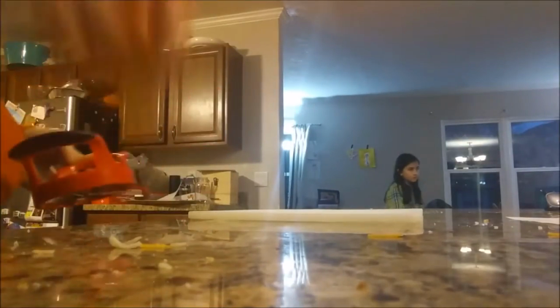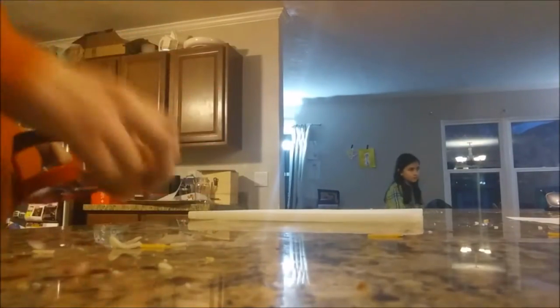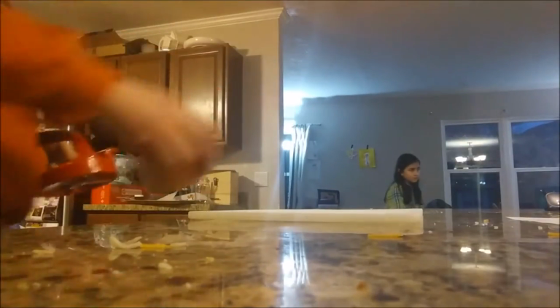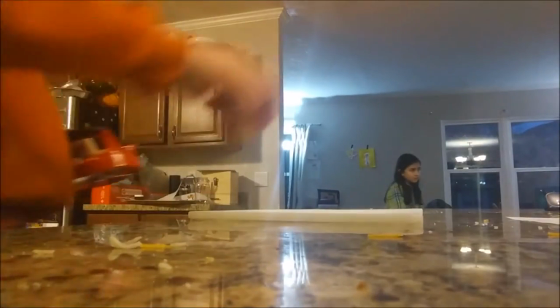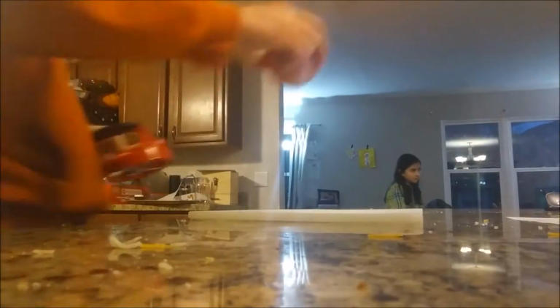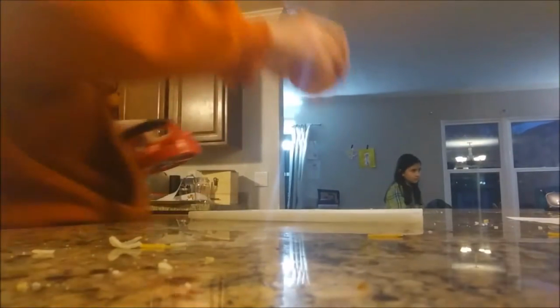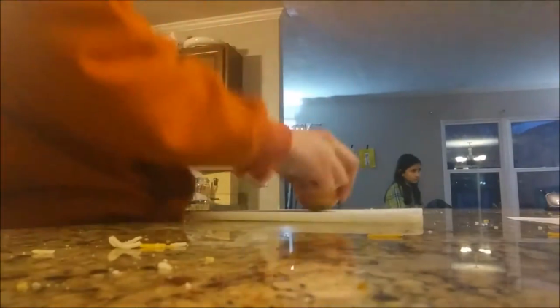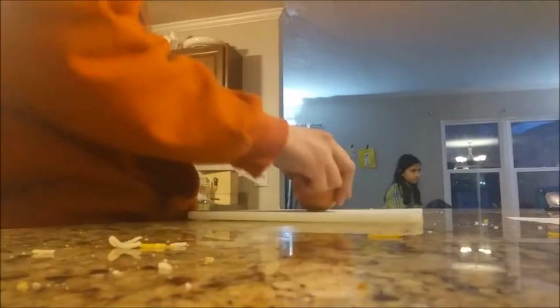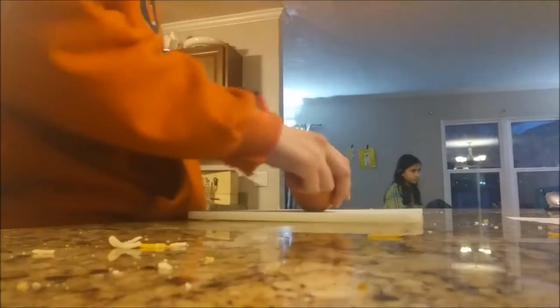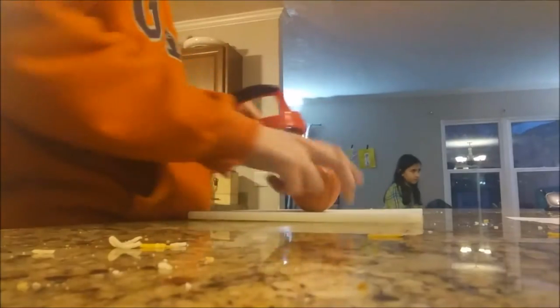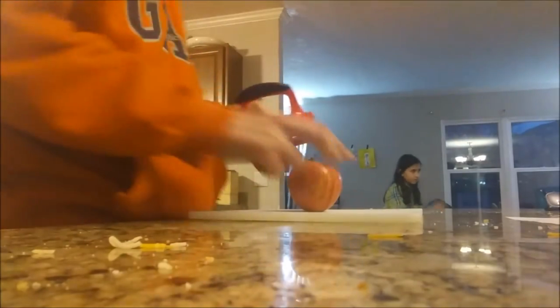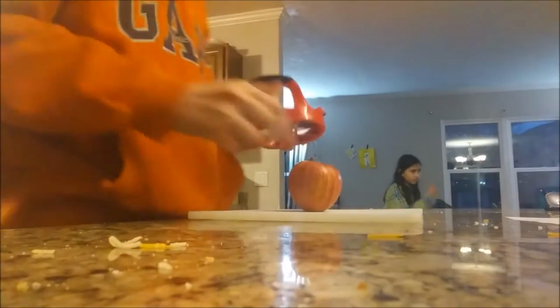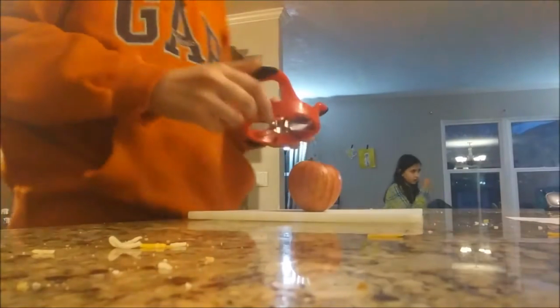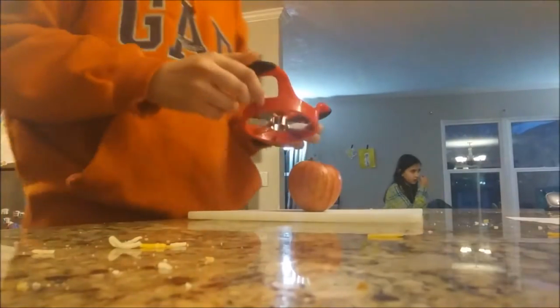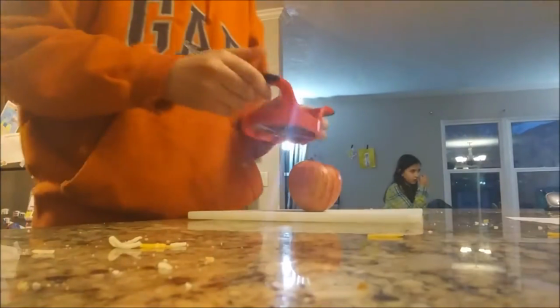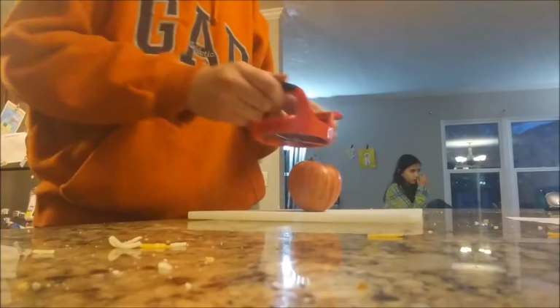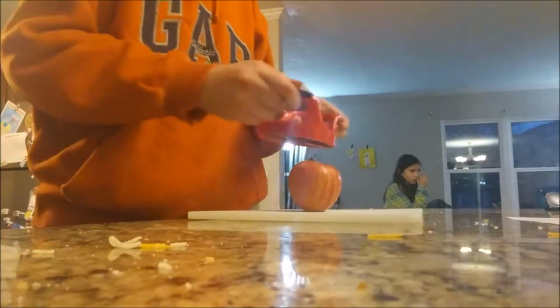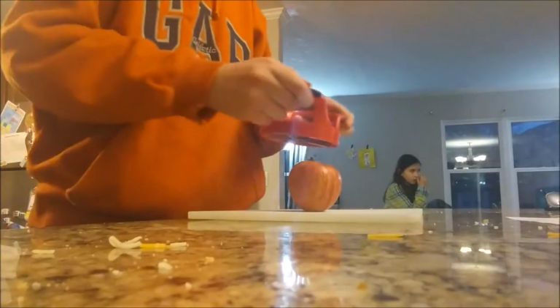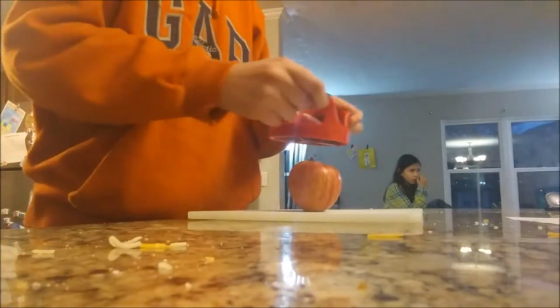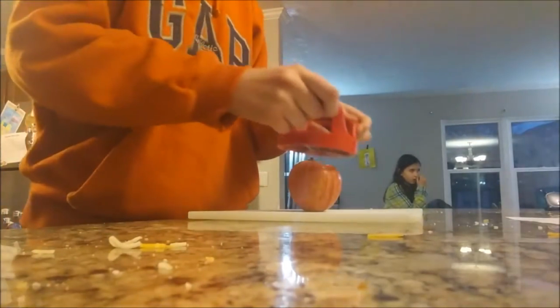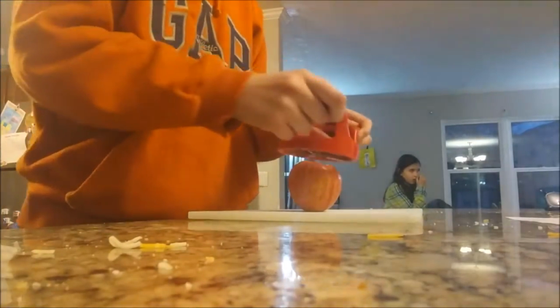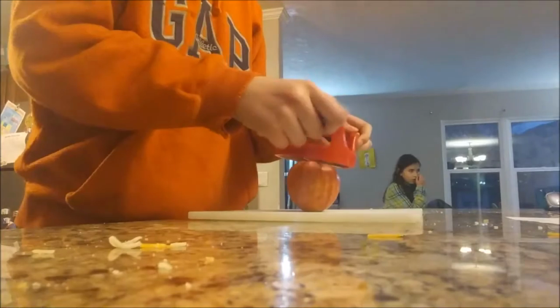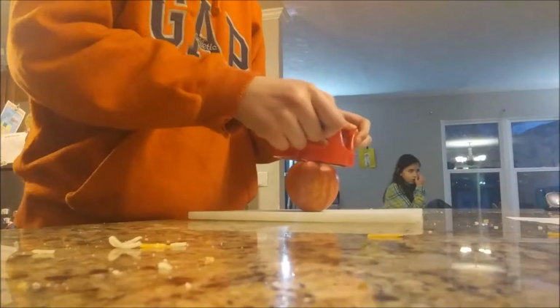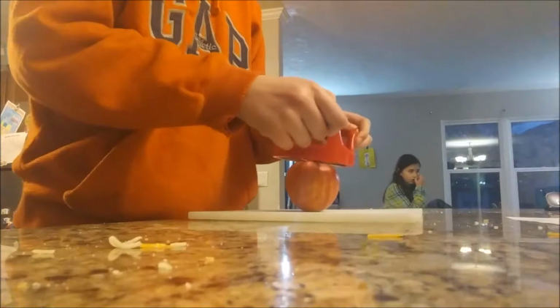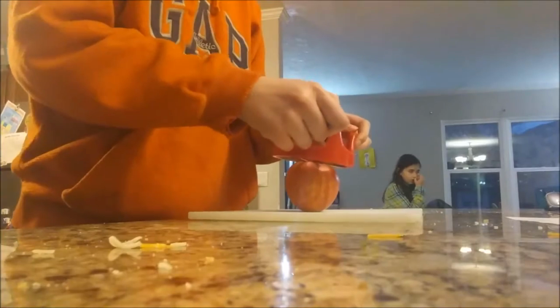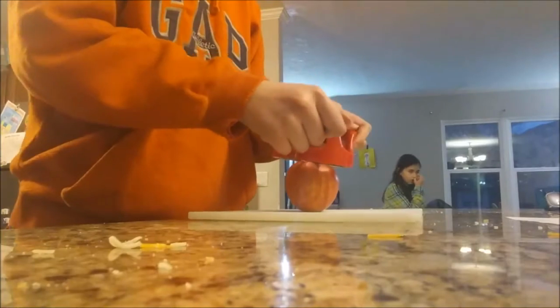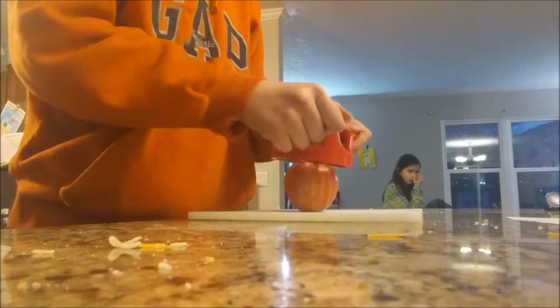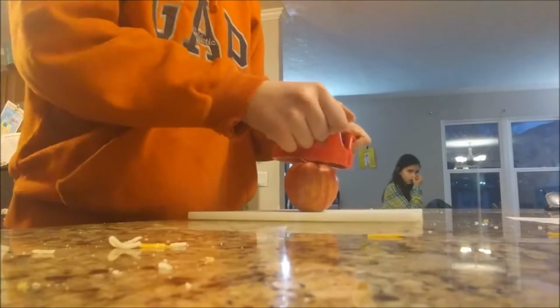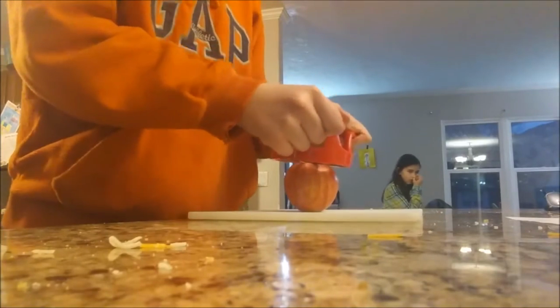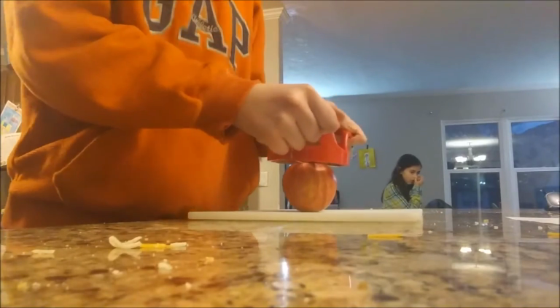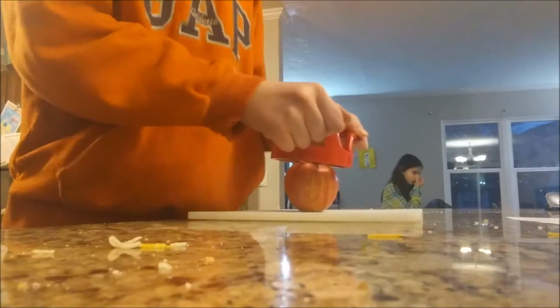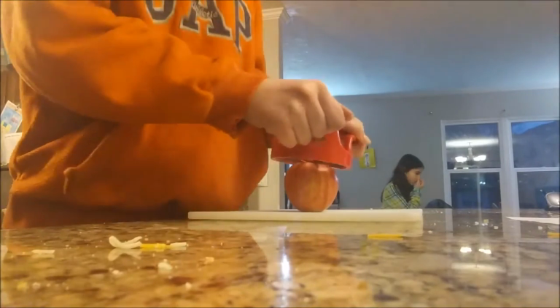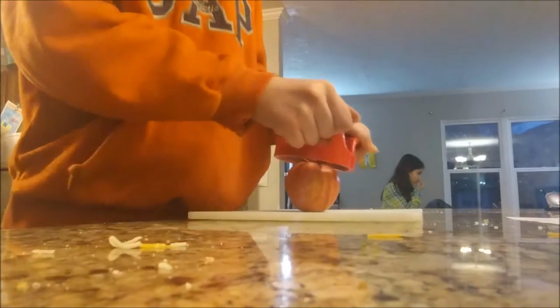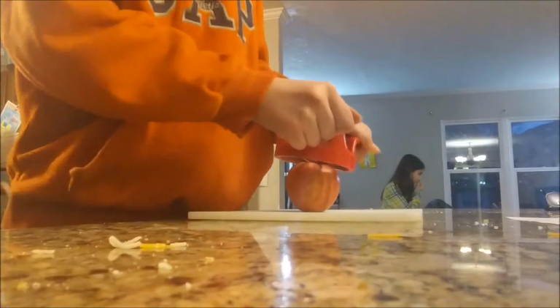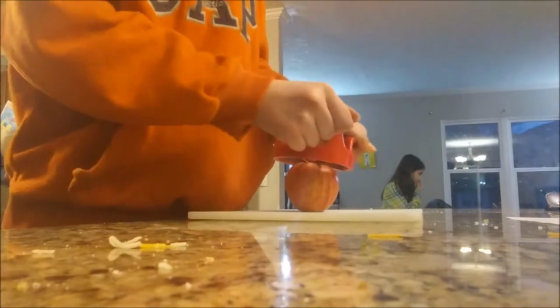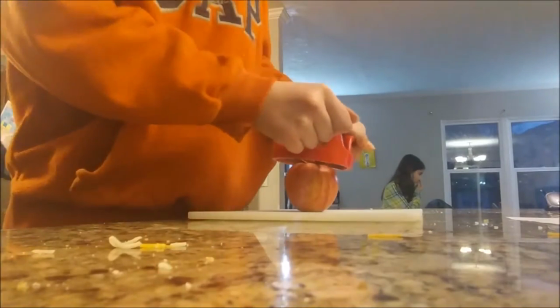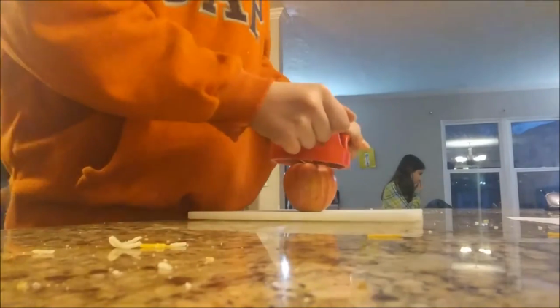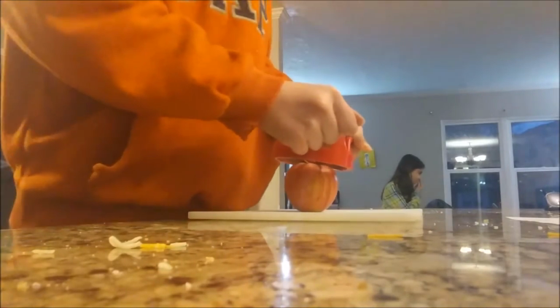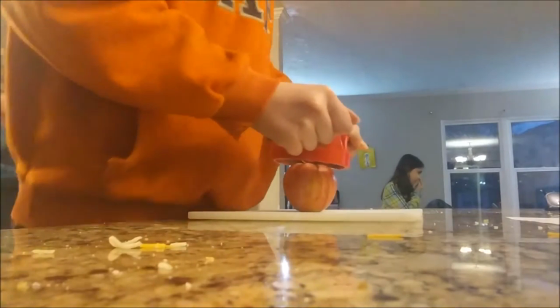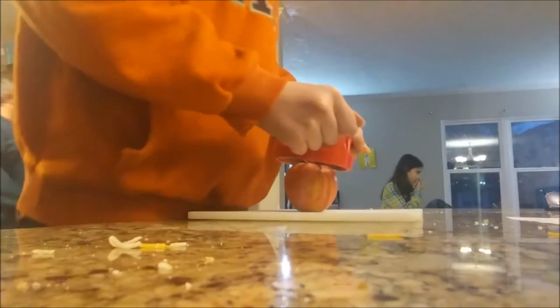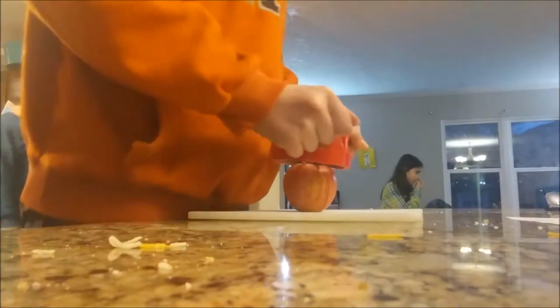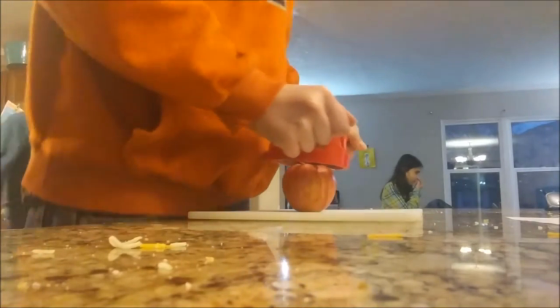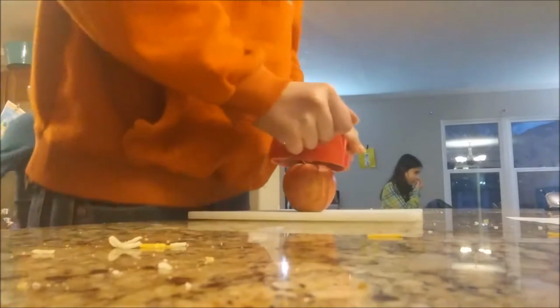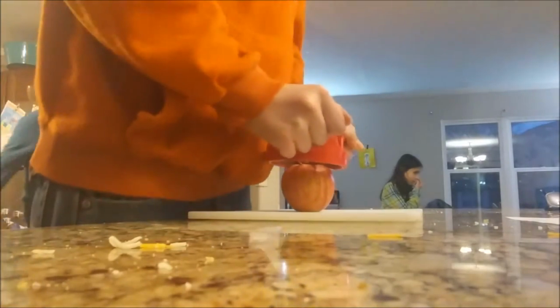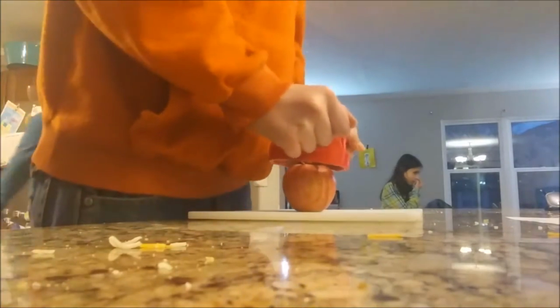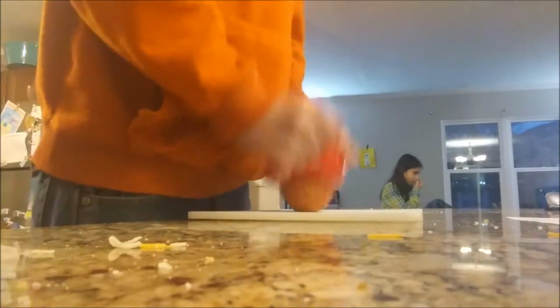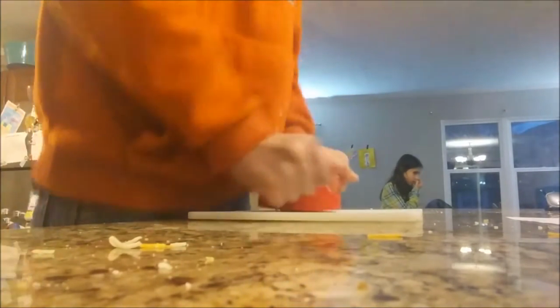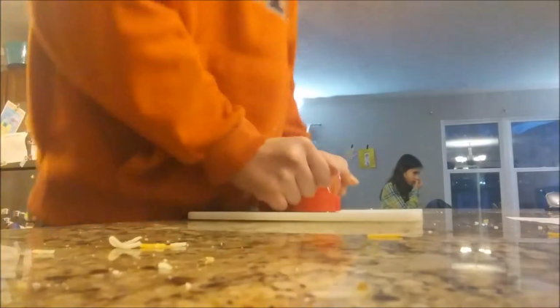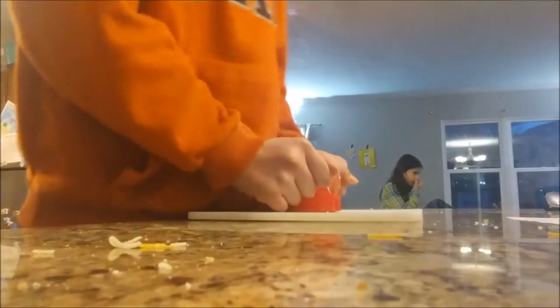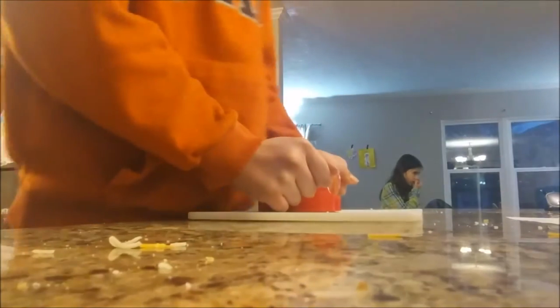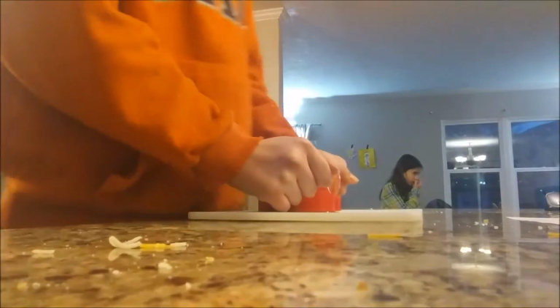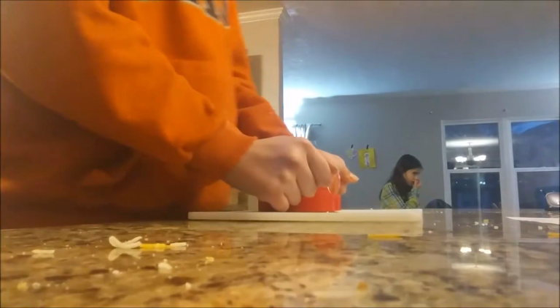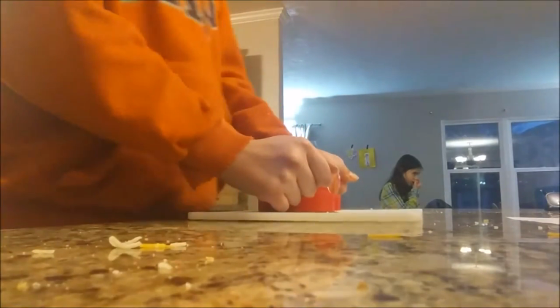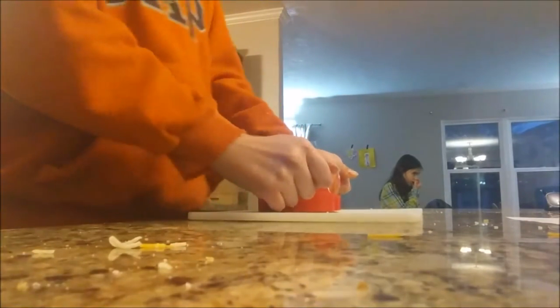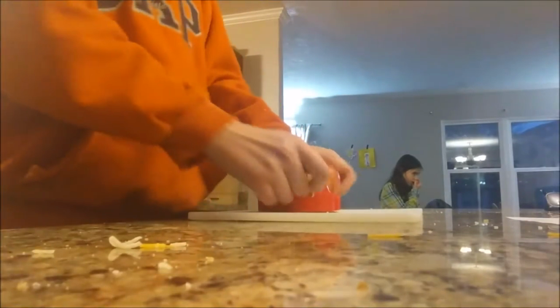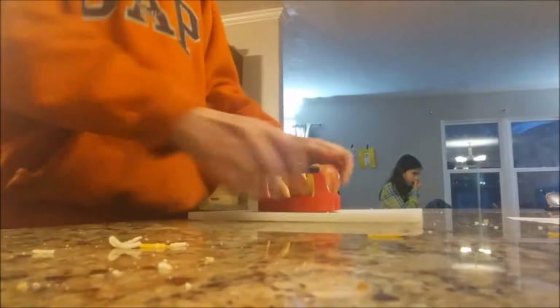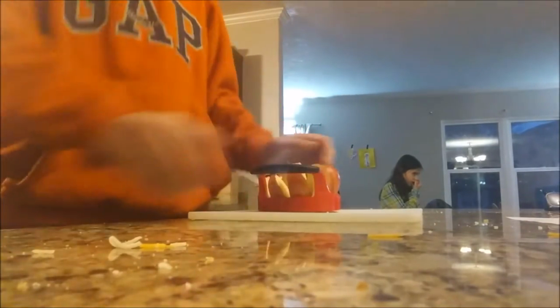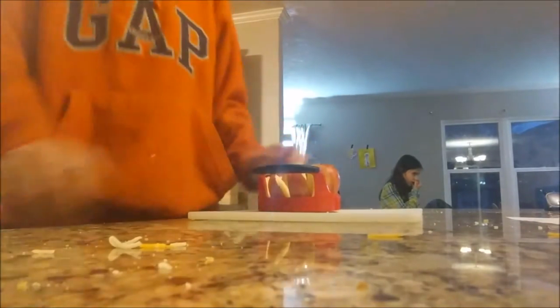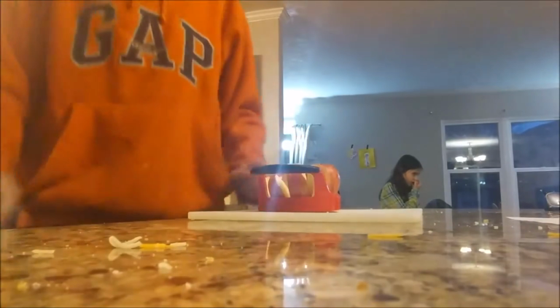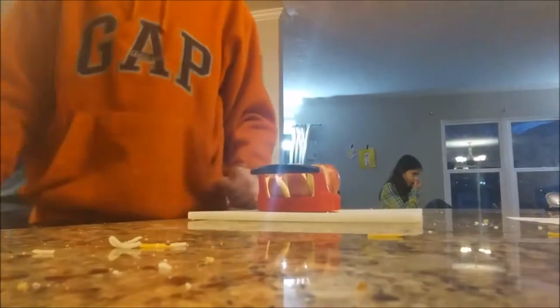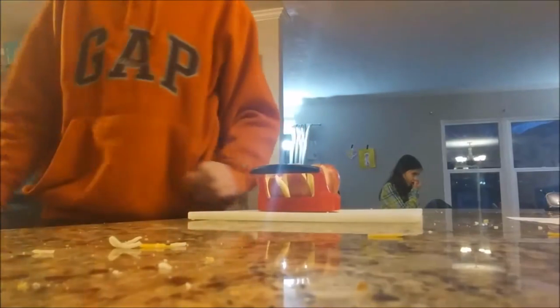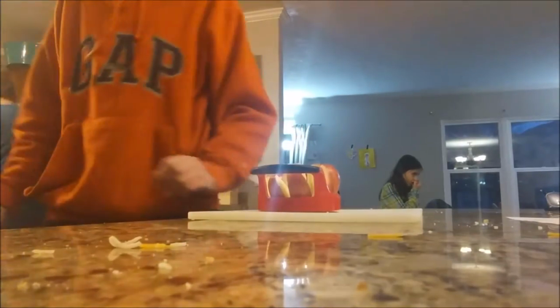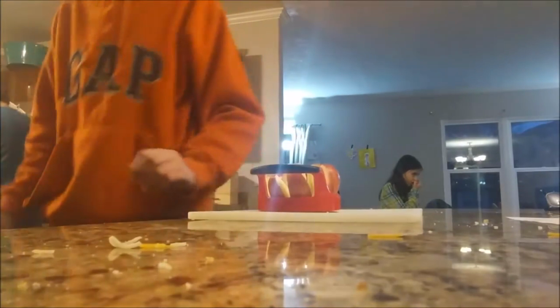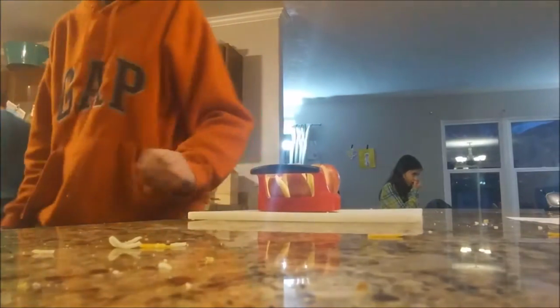Mom. Okay, let's turn this up. Let's pause this. Okay, get the table. Mom's back. You guys gotta go.